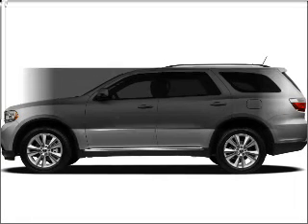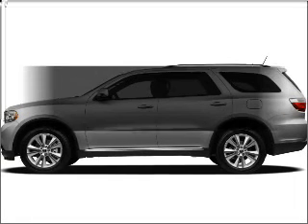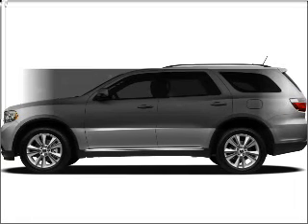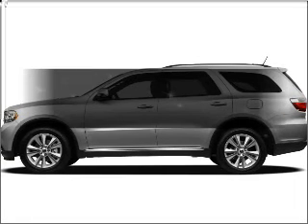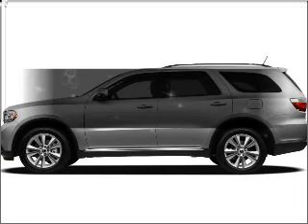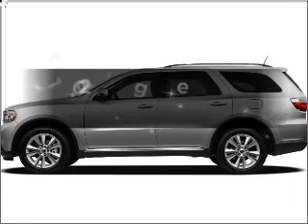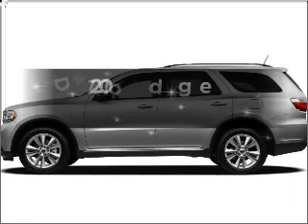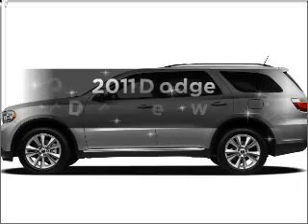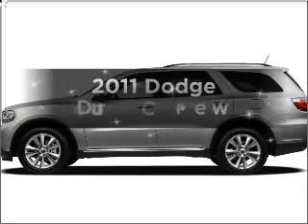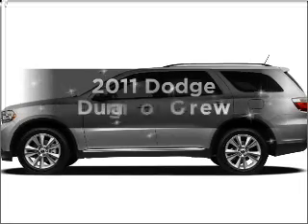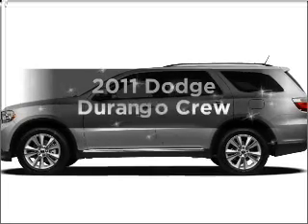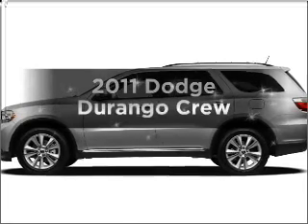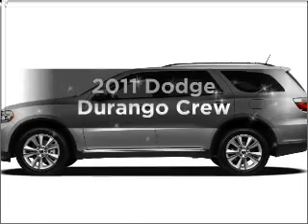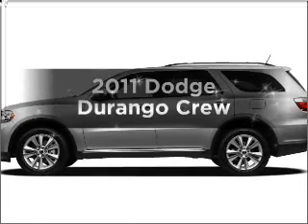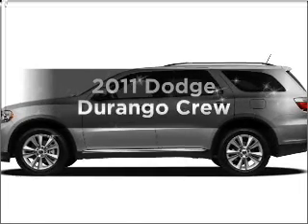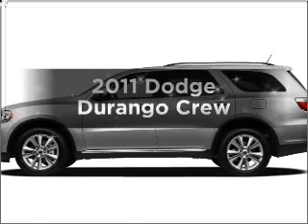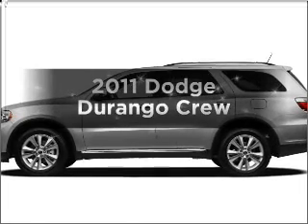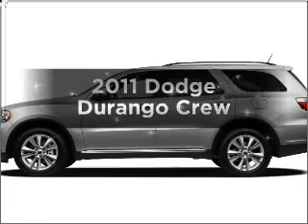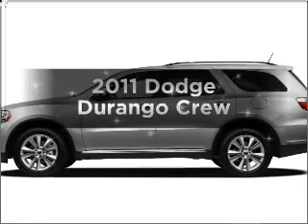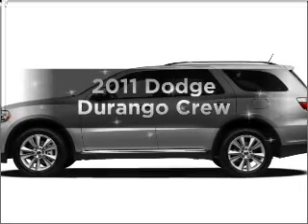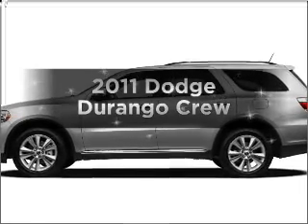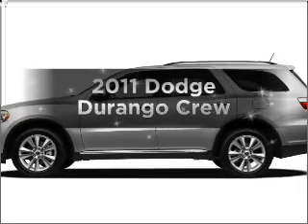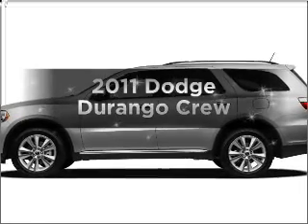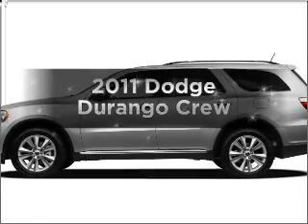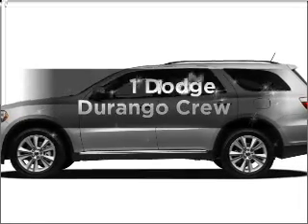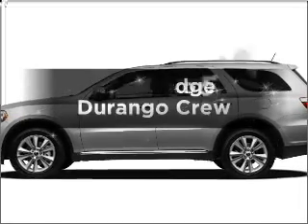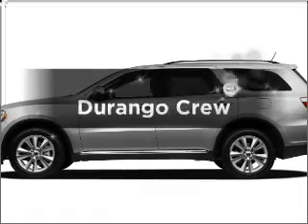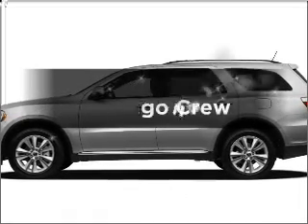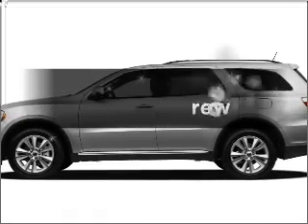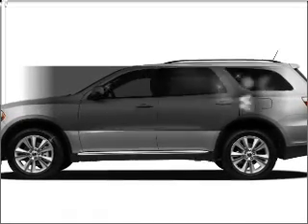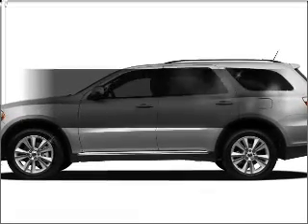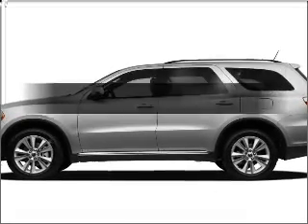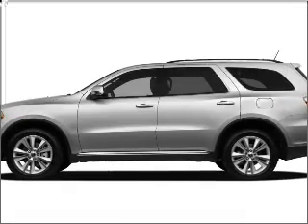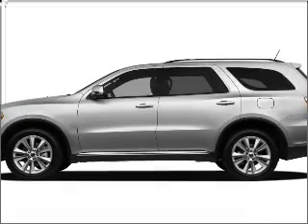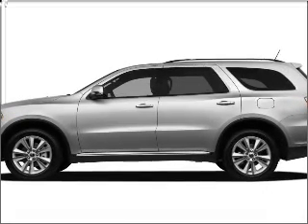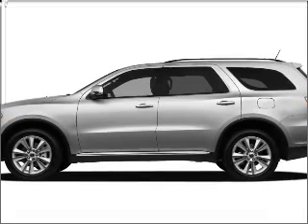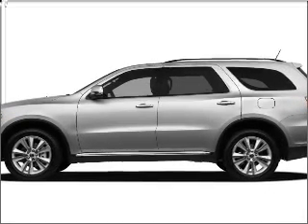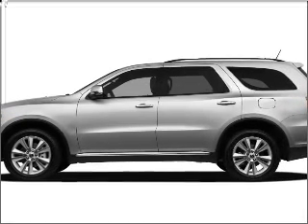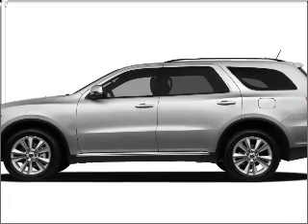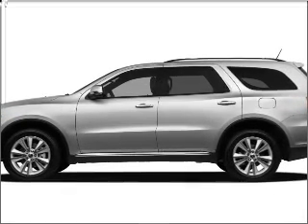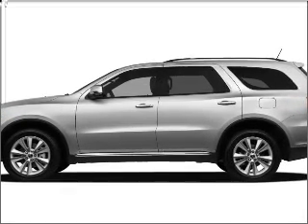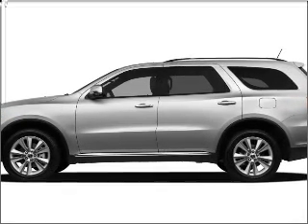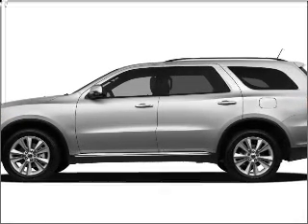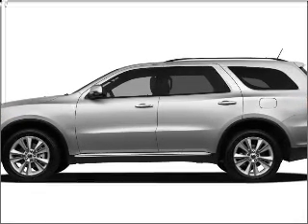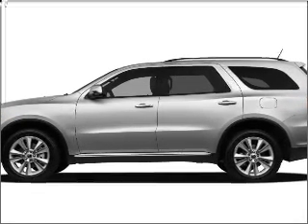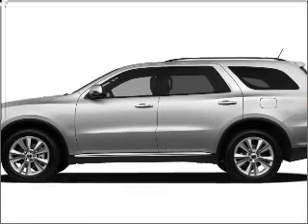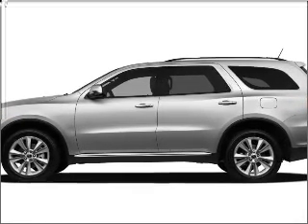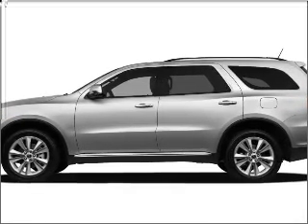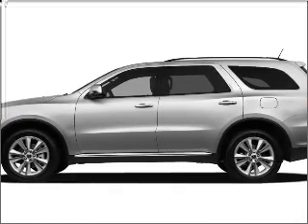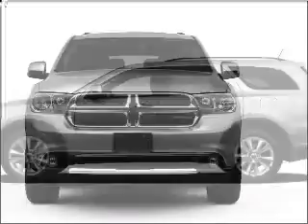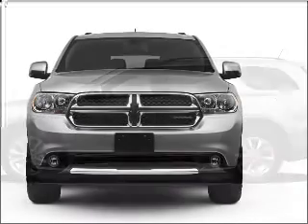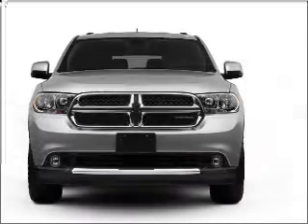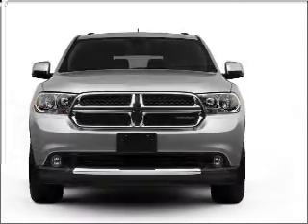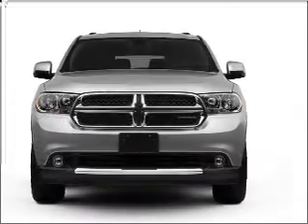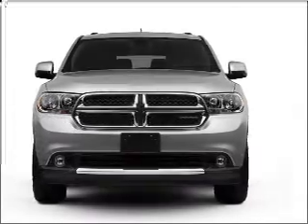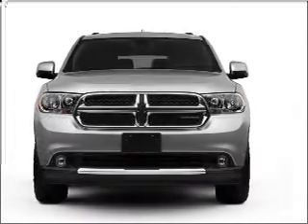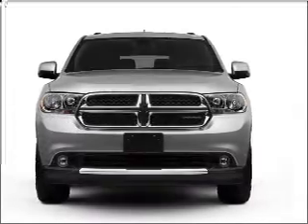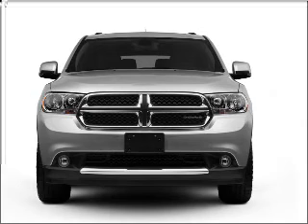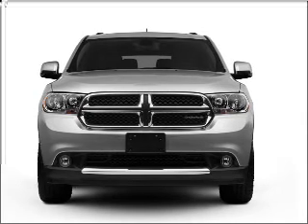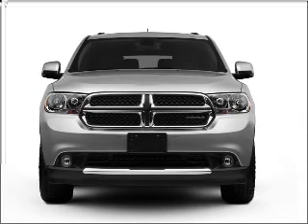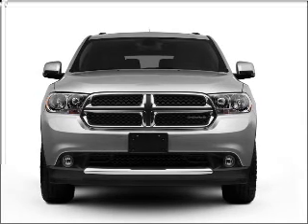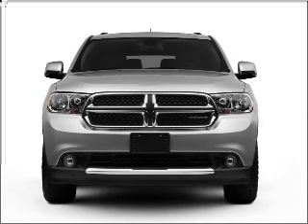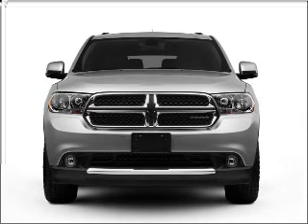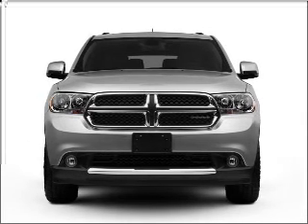Imagine yourself in this 2011 Dodge Durango. Everything you need under one roof with this great vehicle.